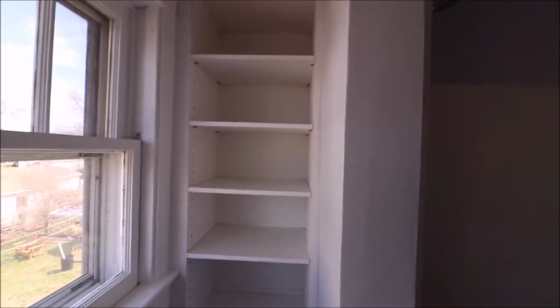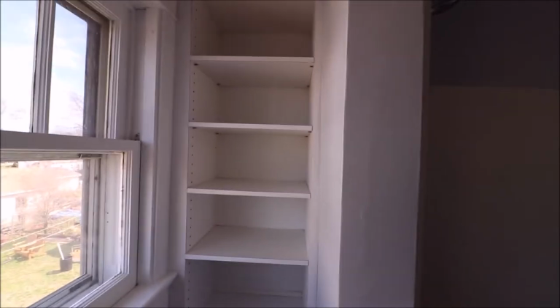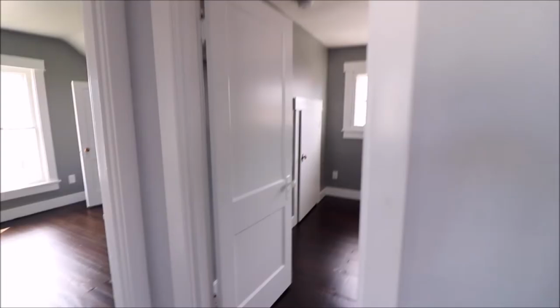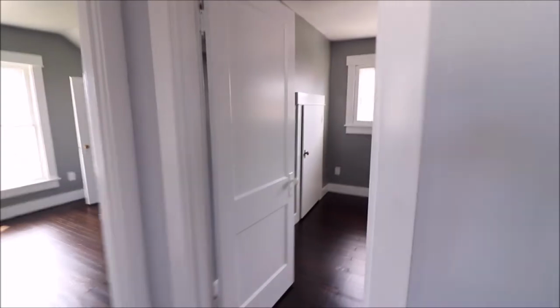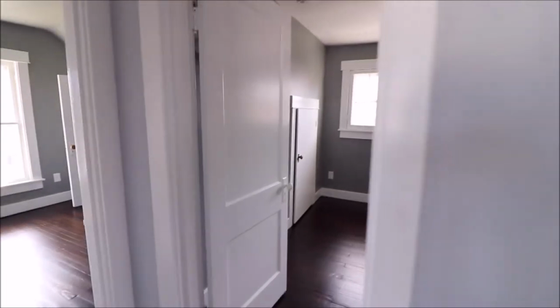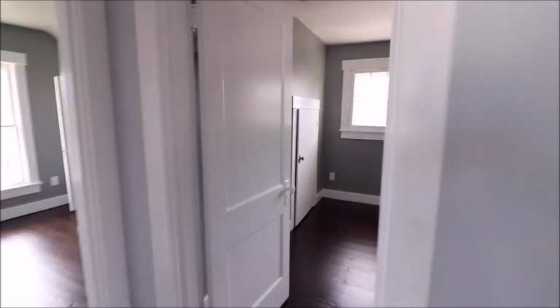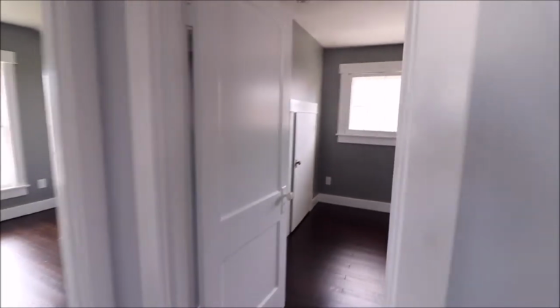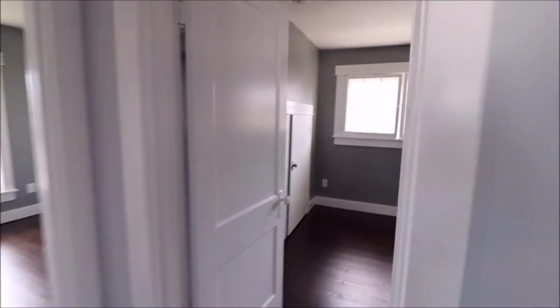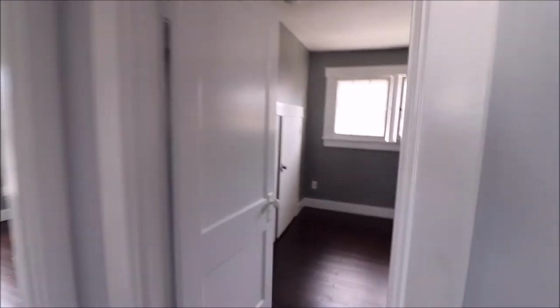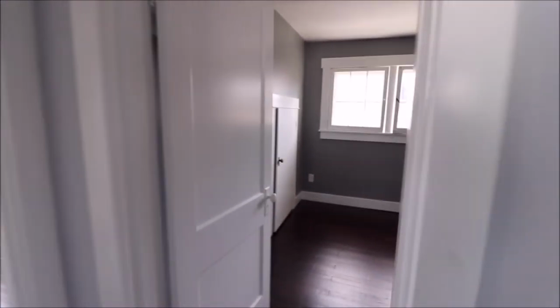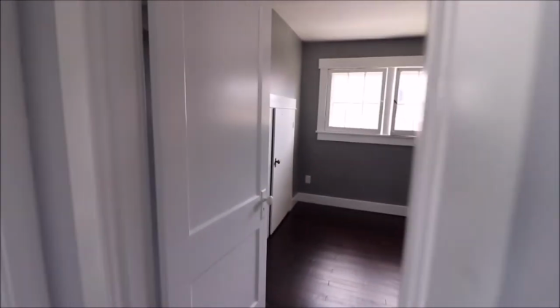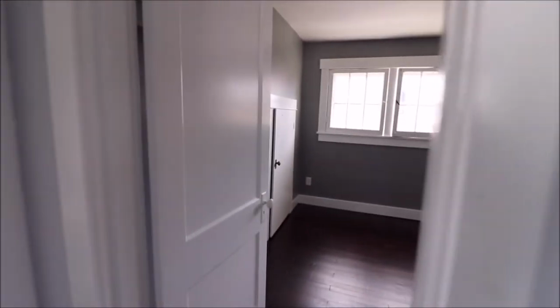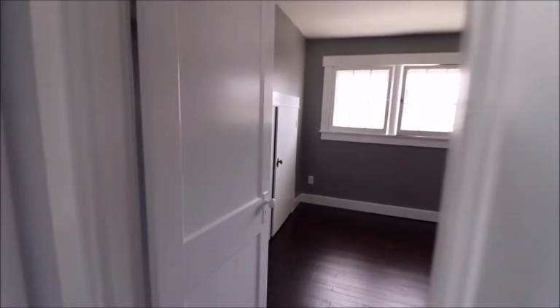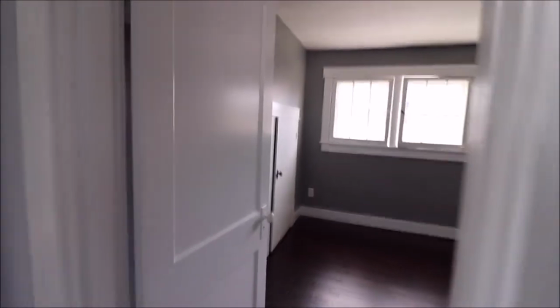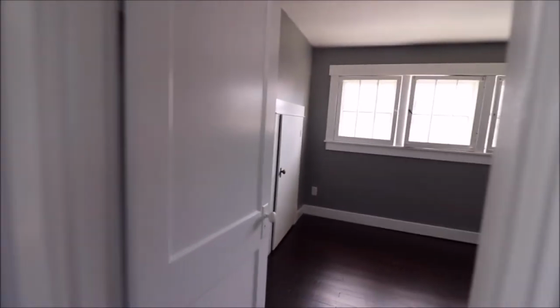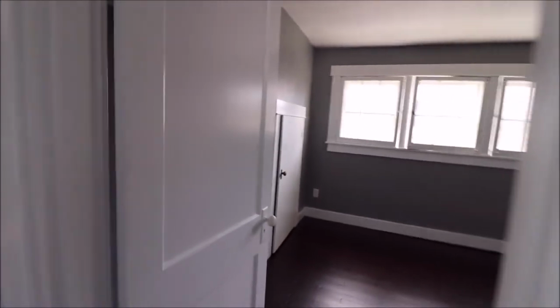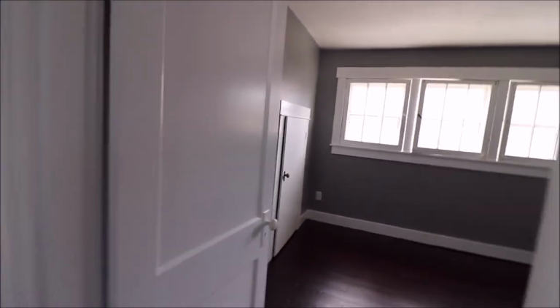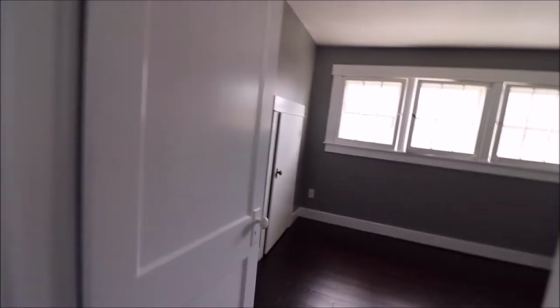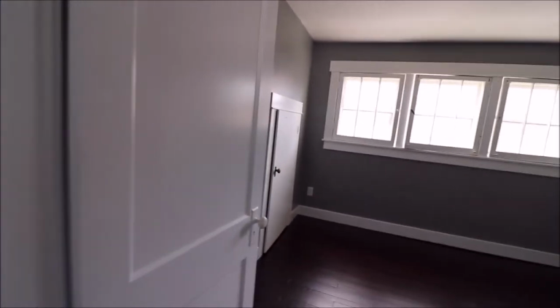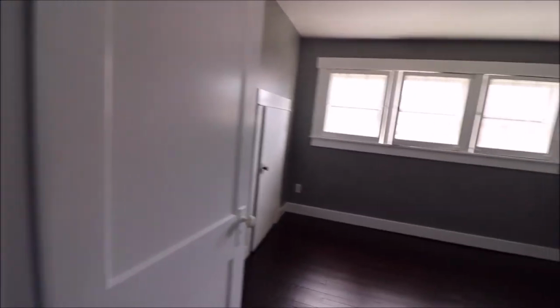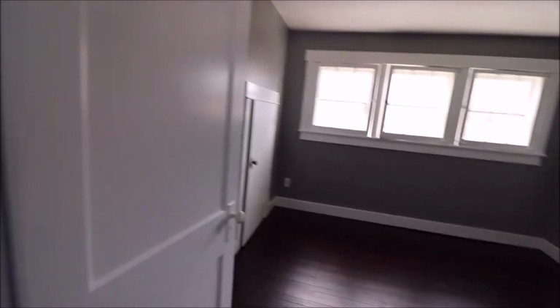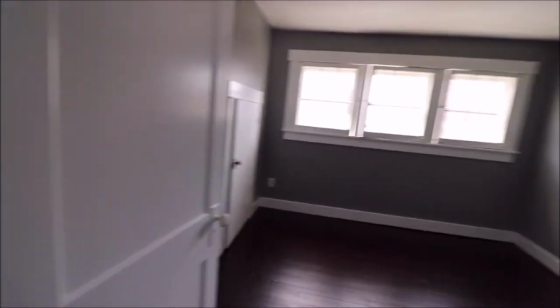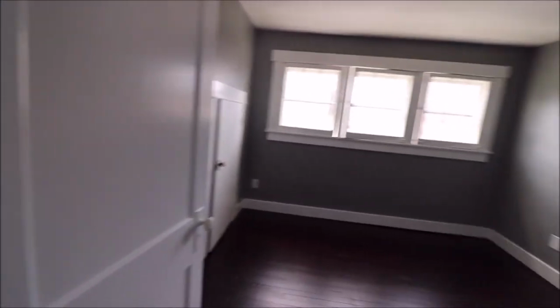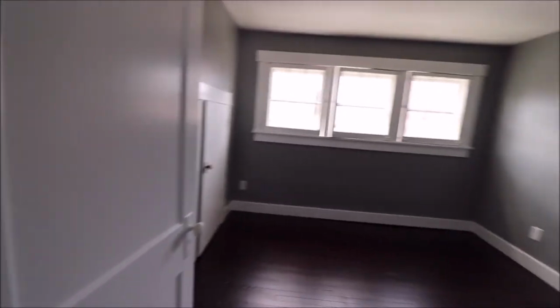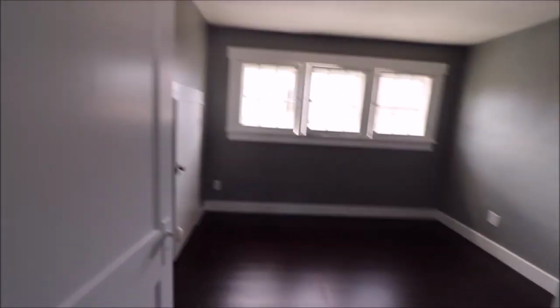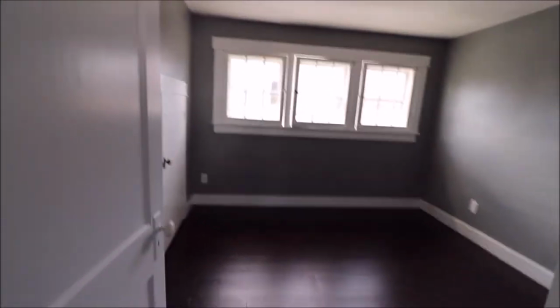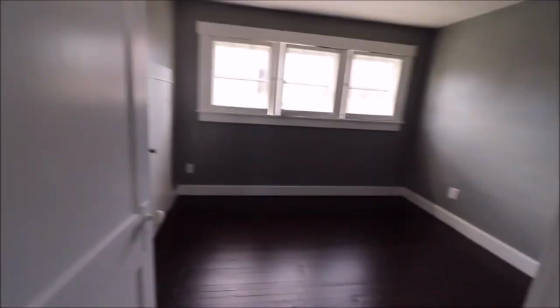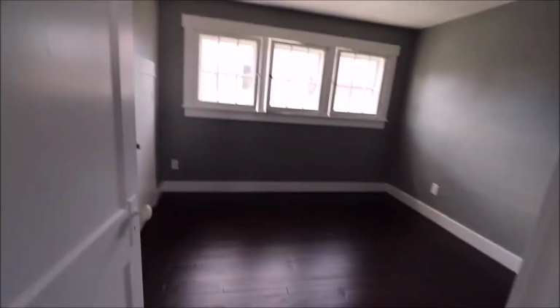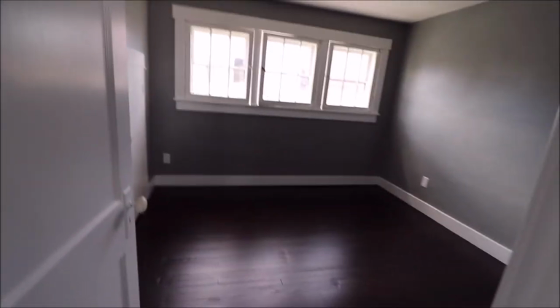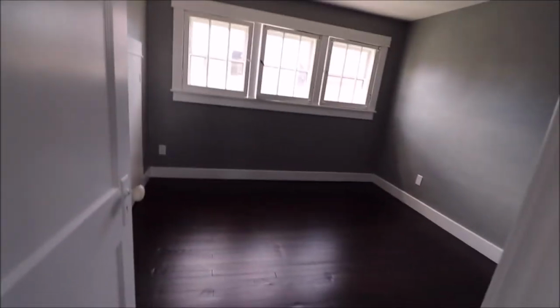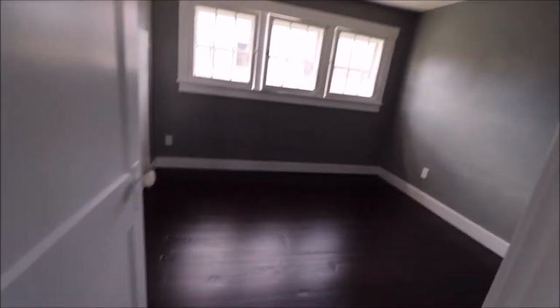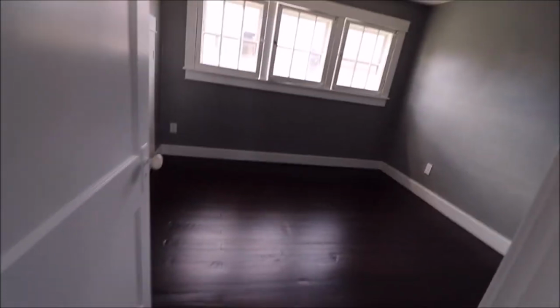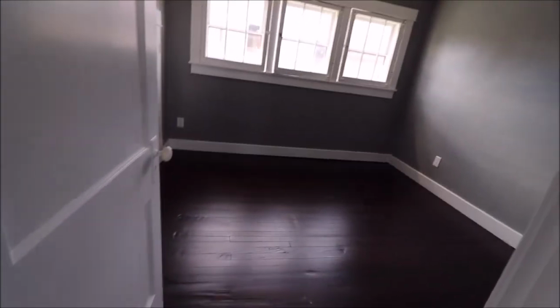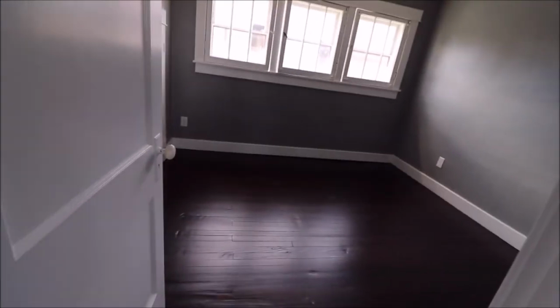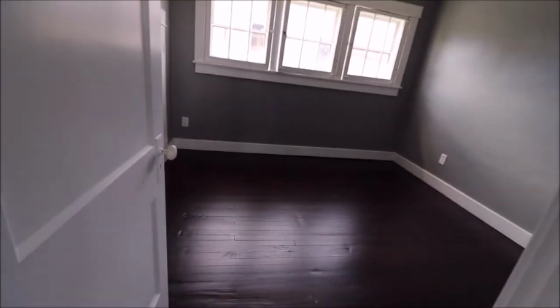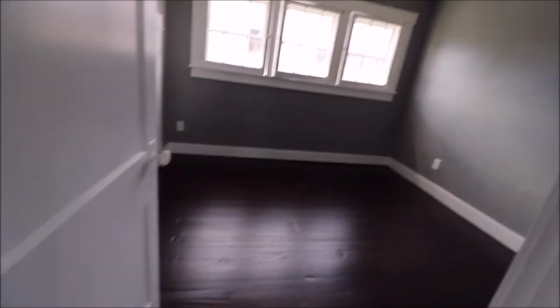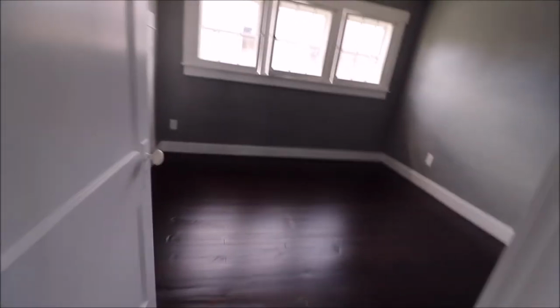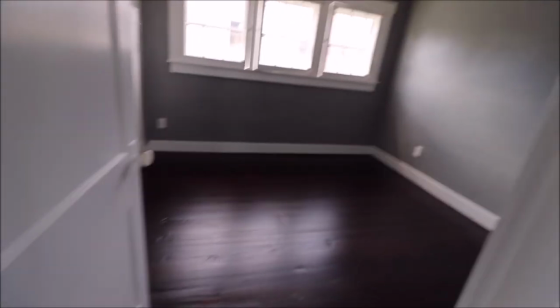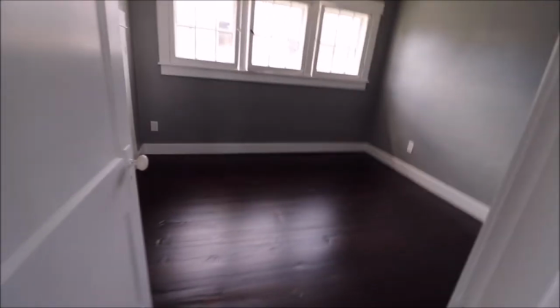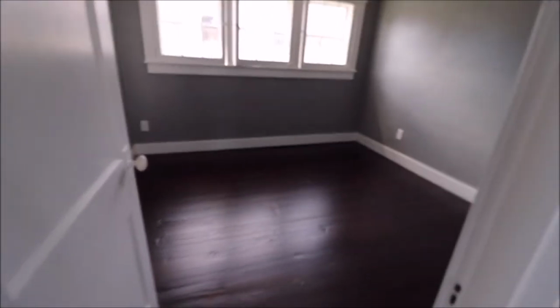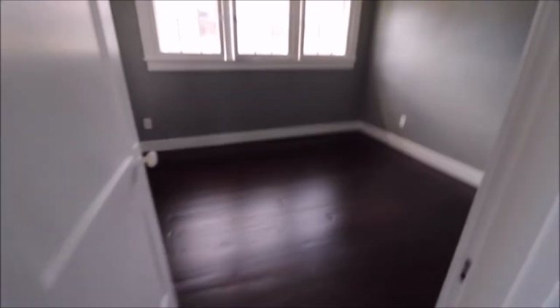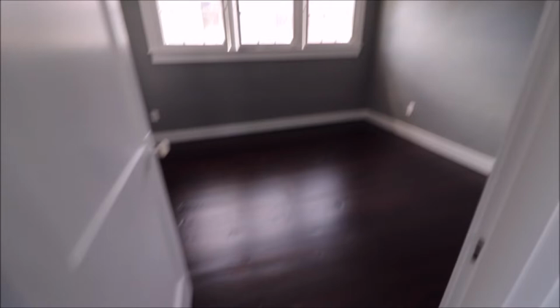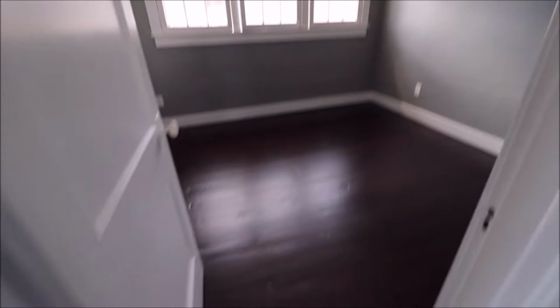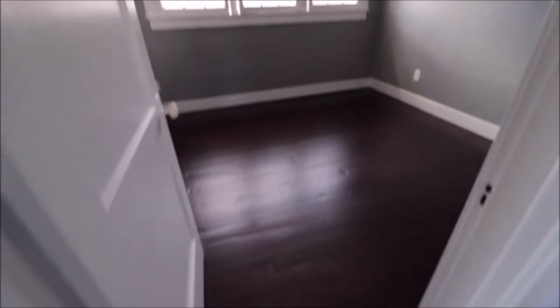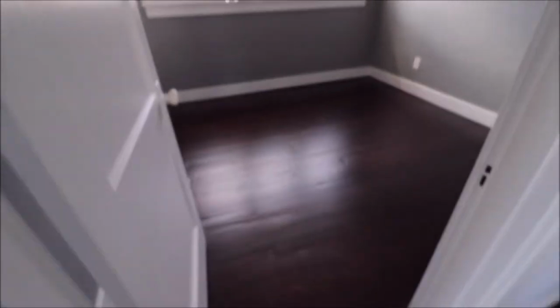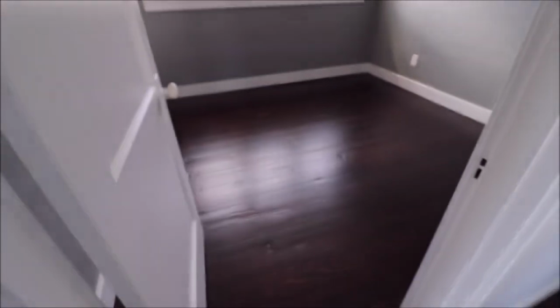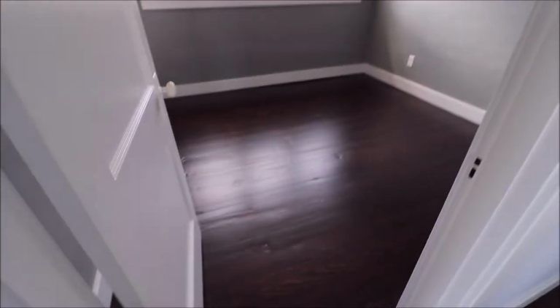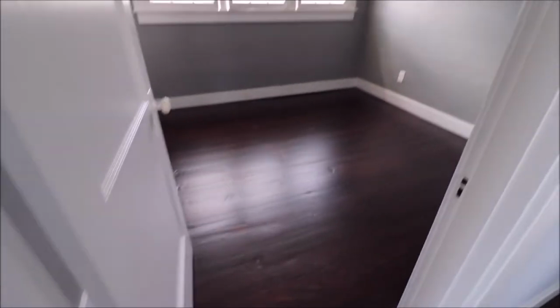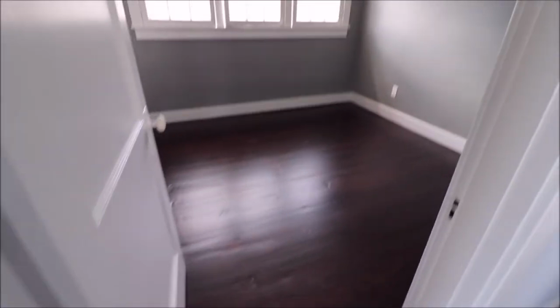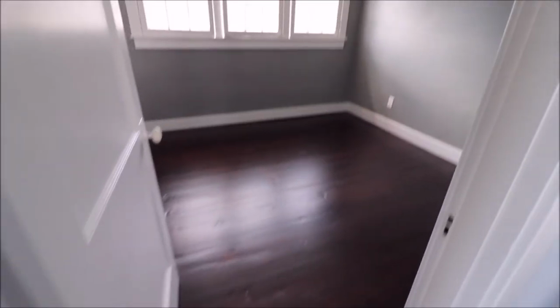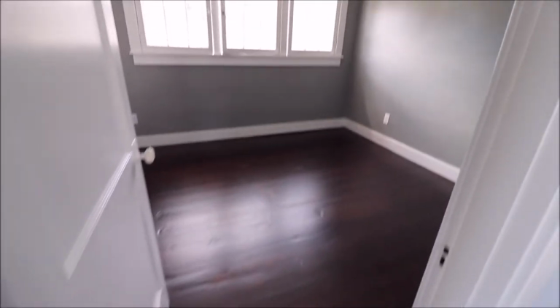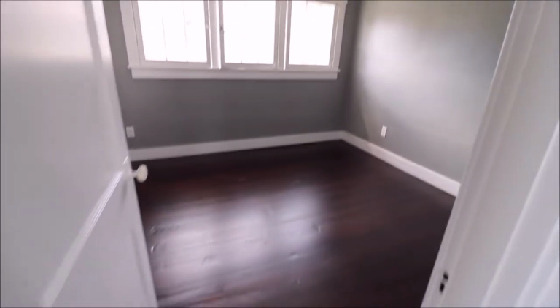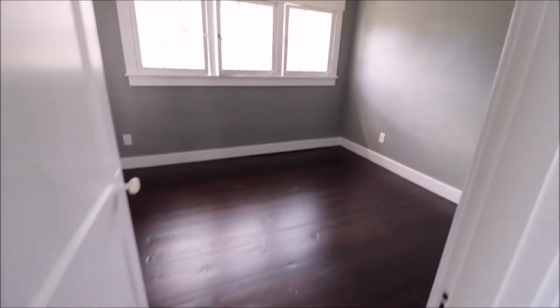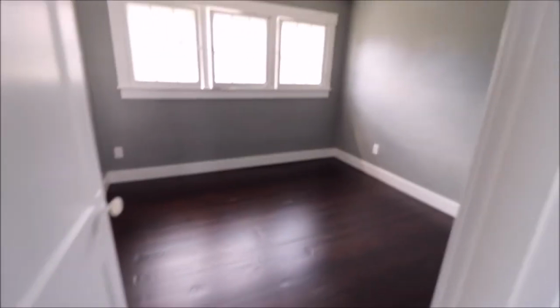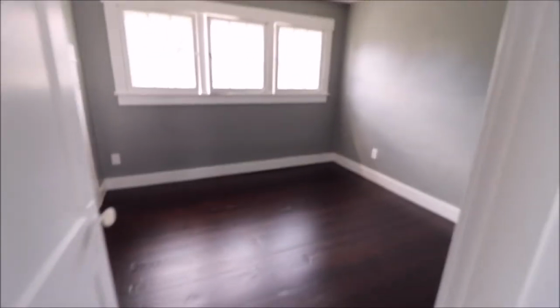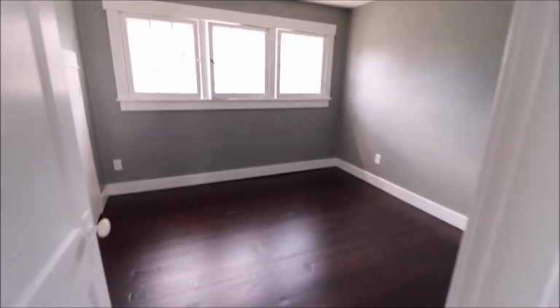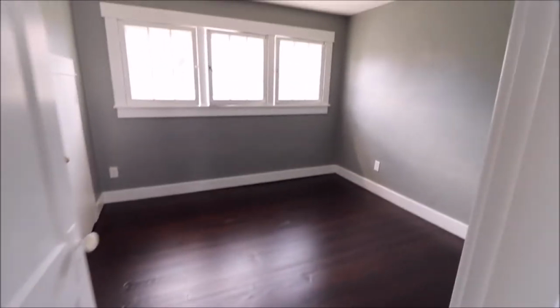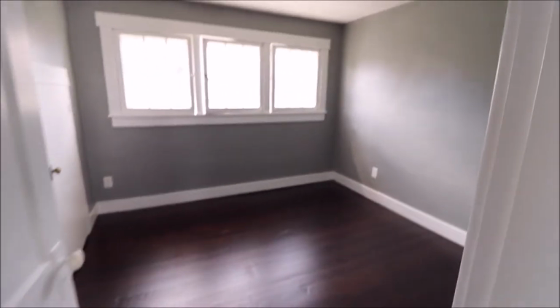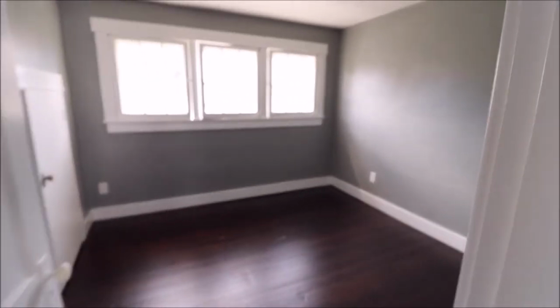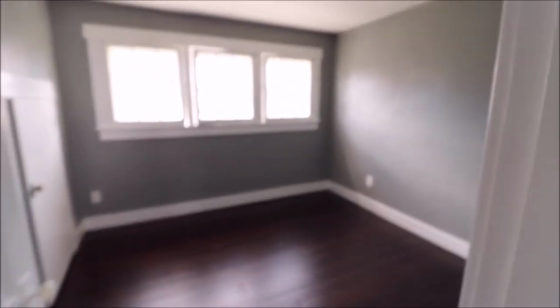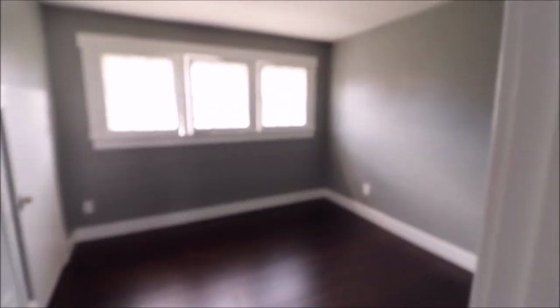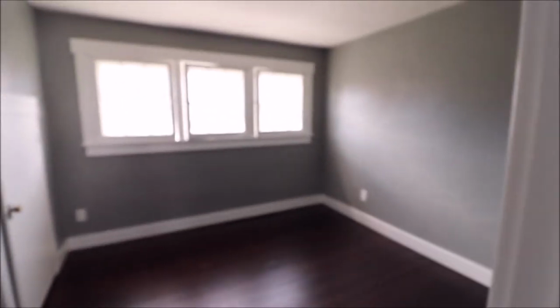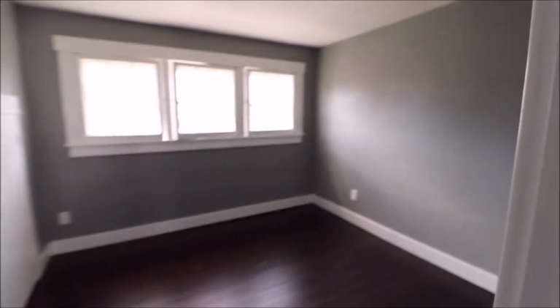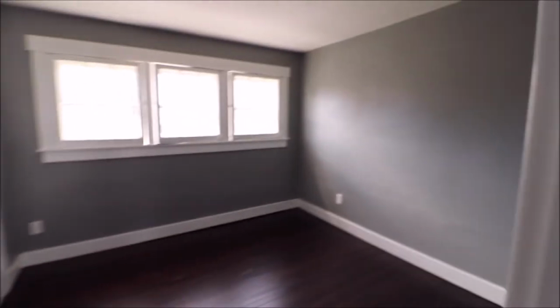Now let's take another look at another nice bedroom — good size, floors are done.